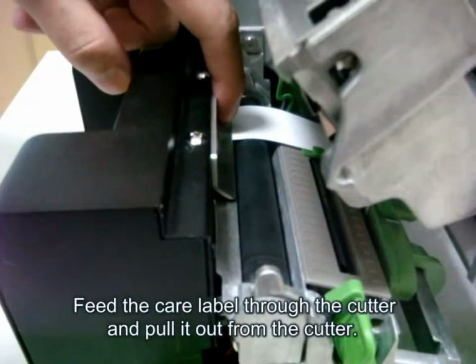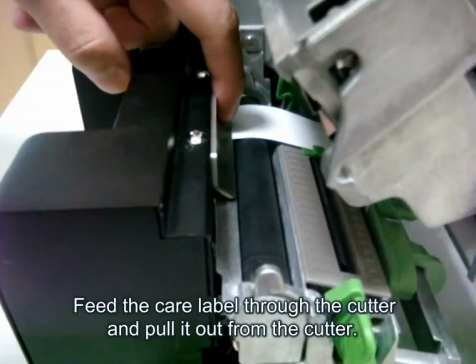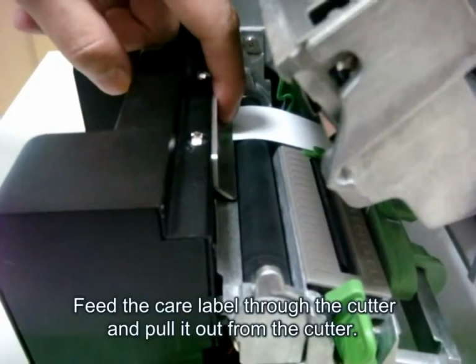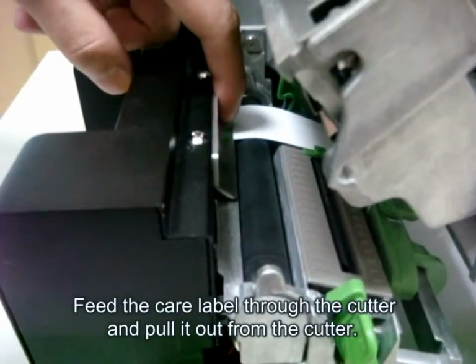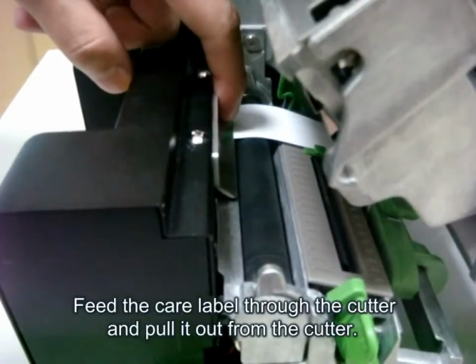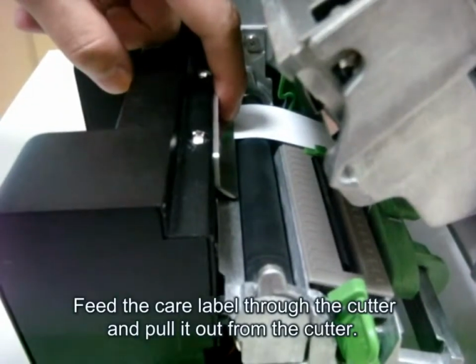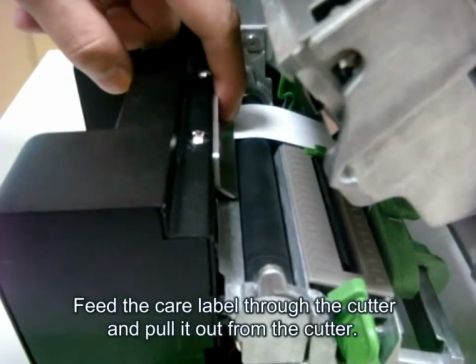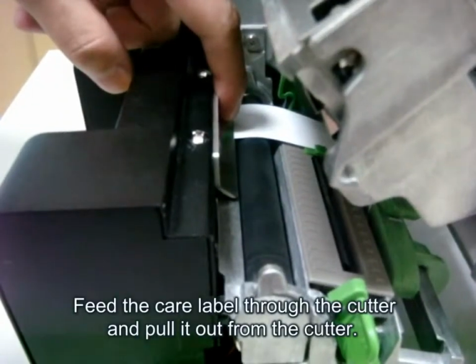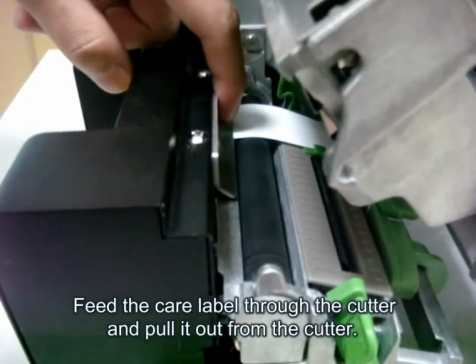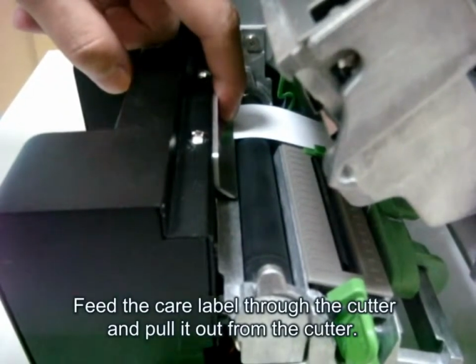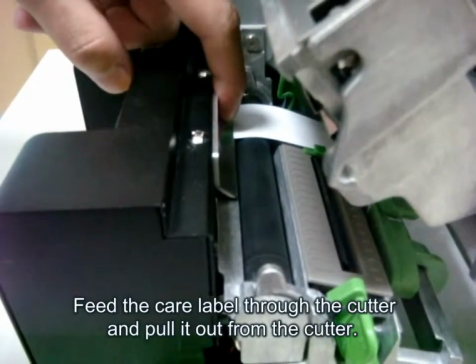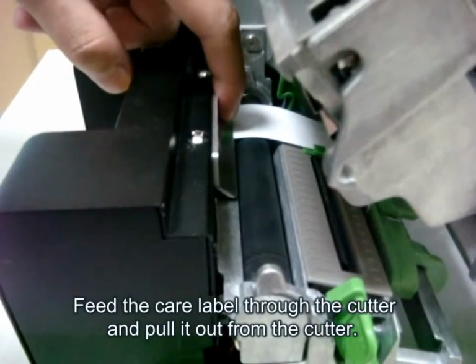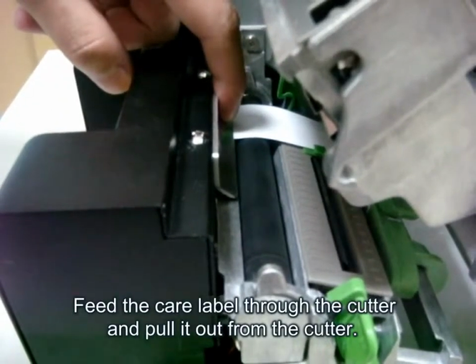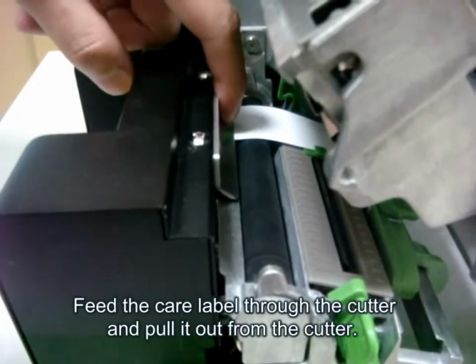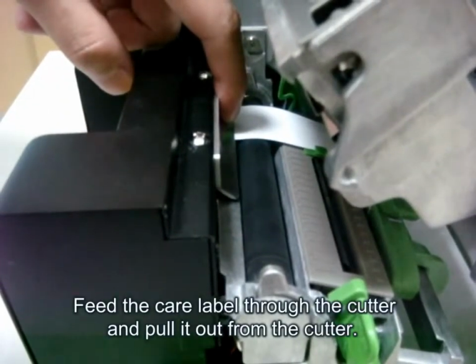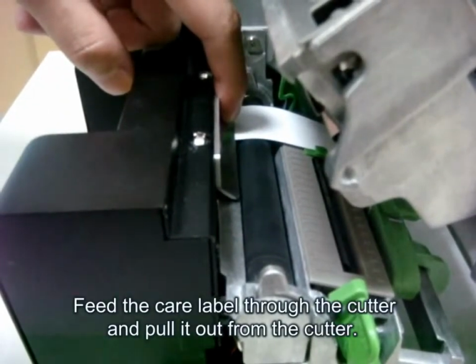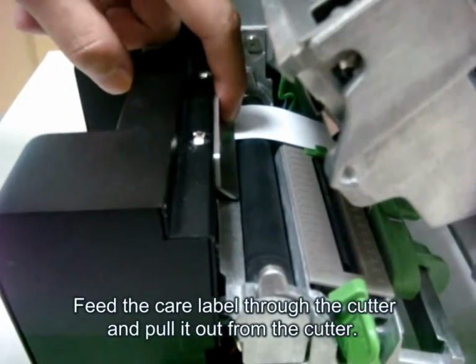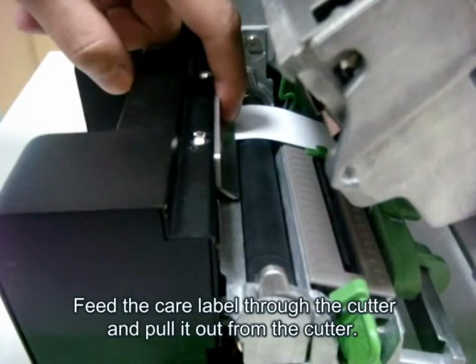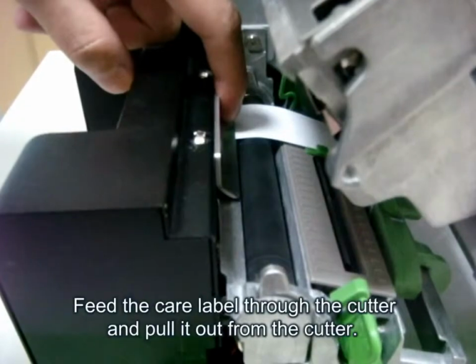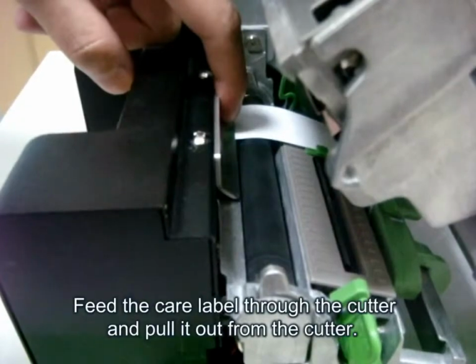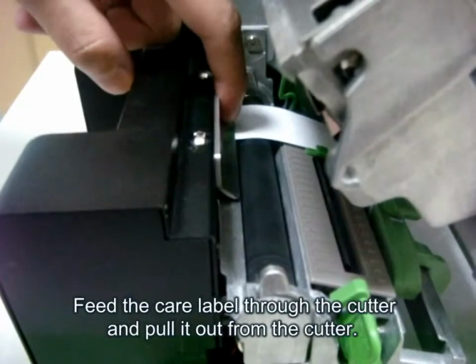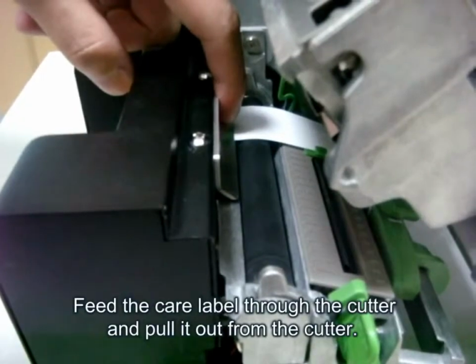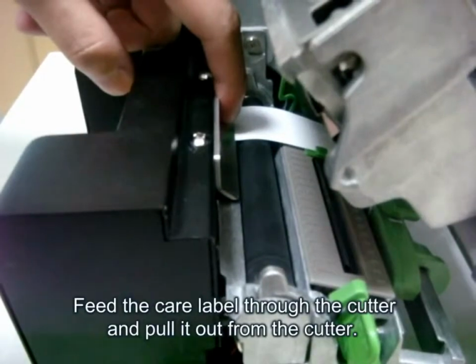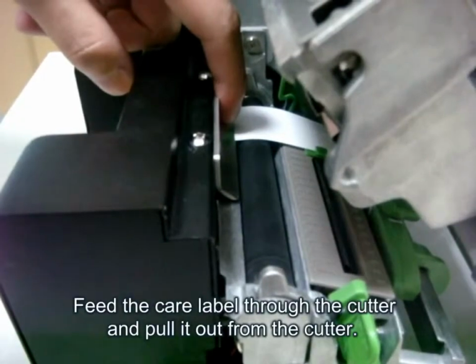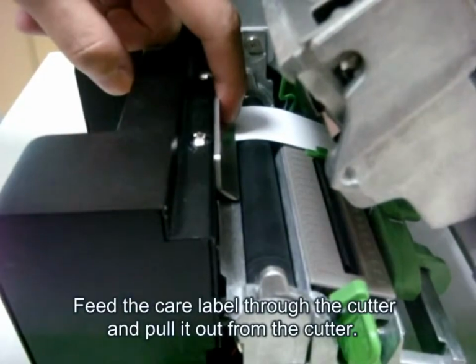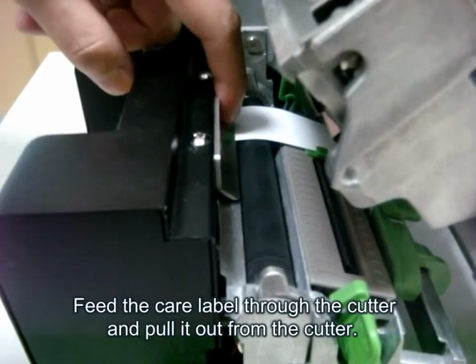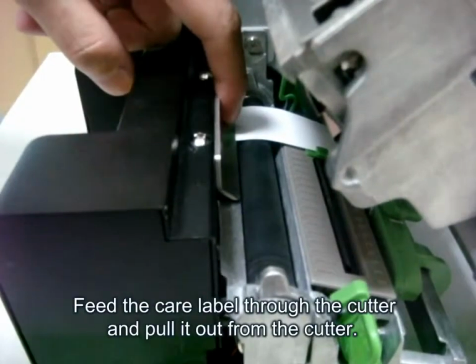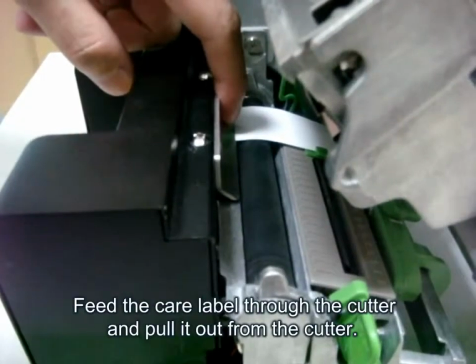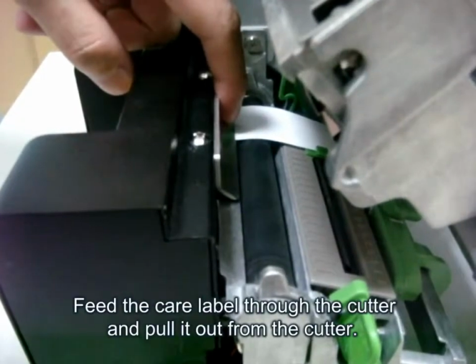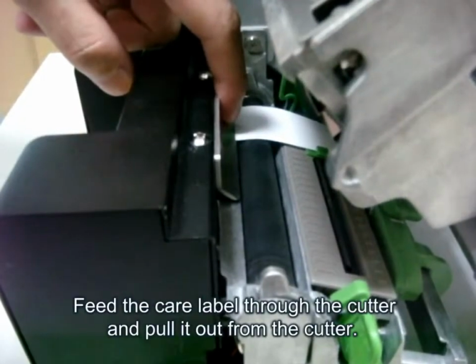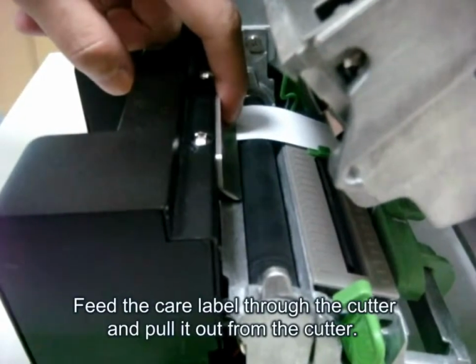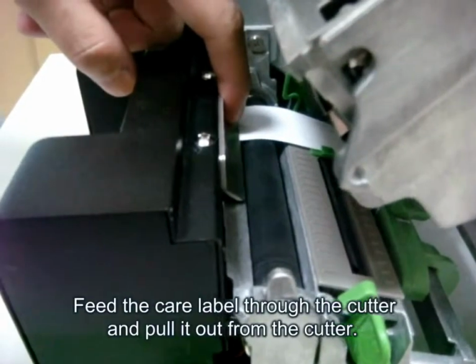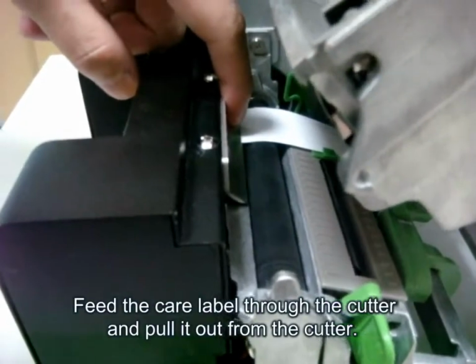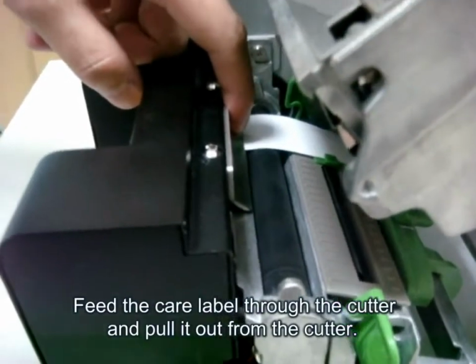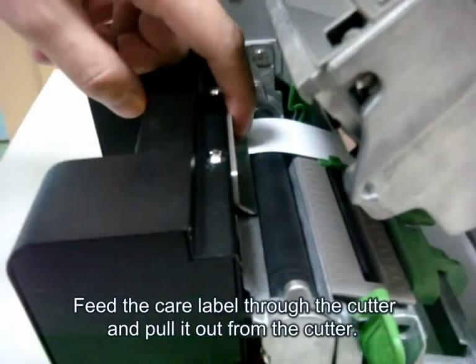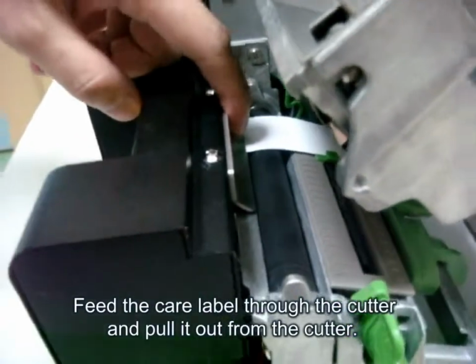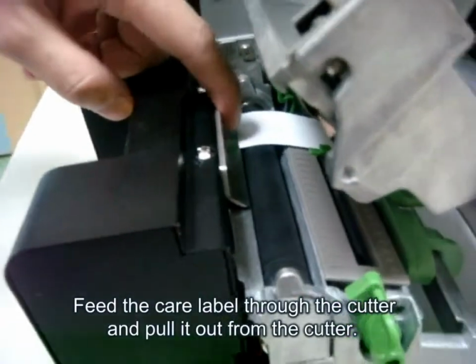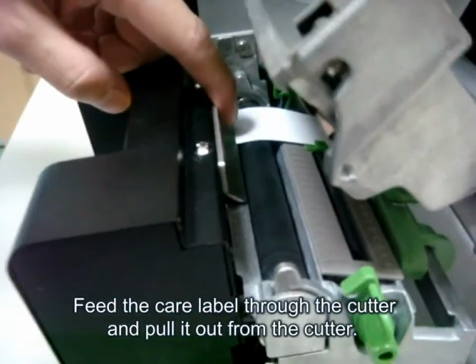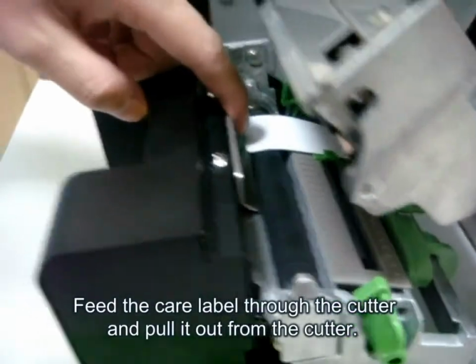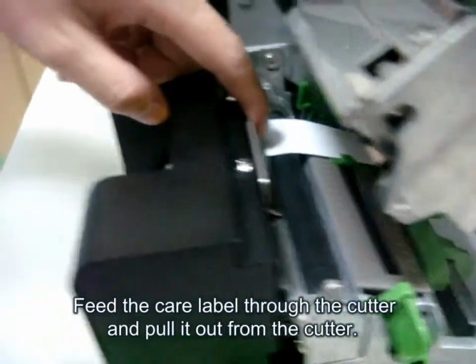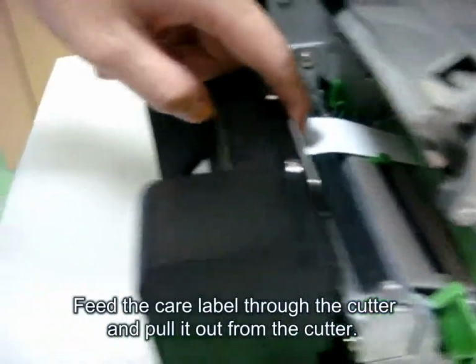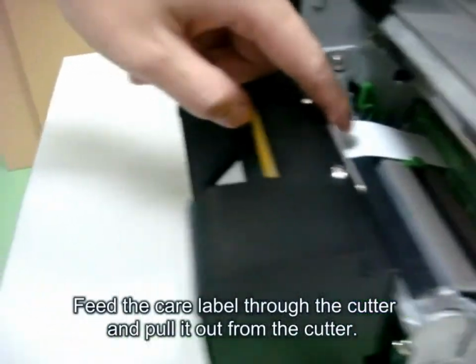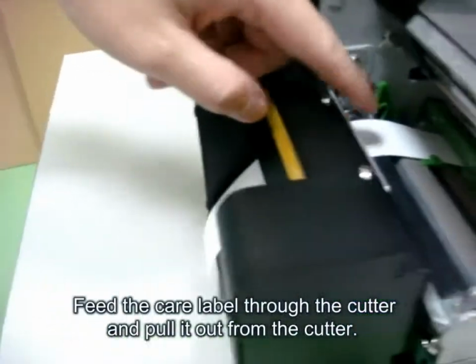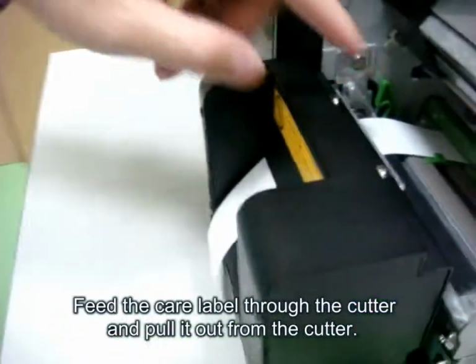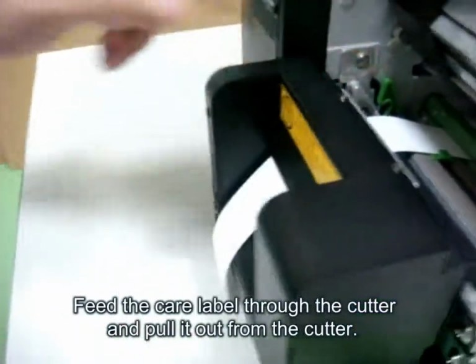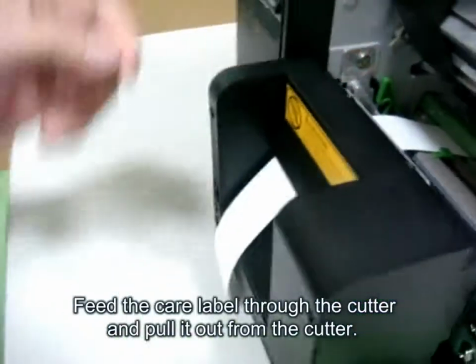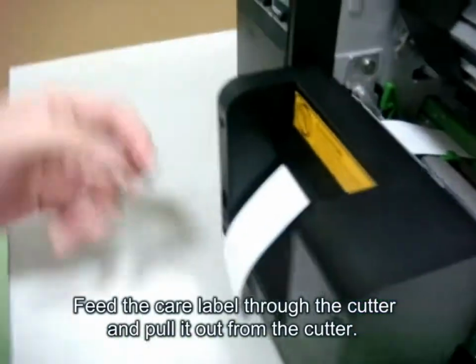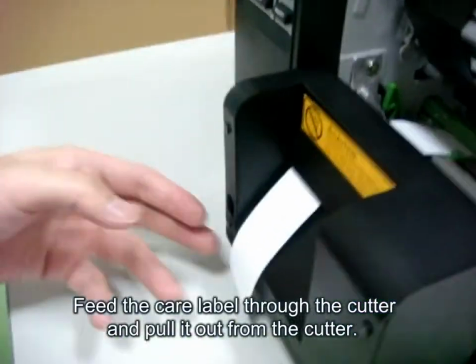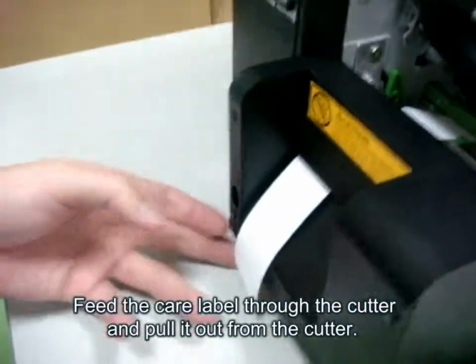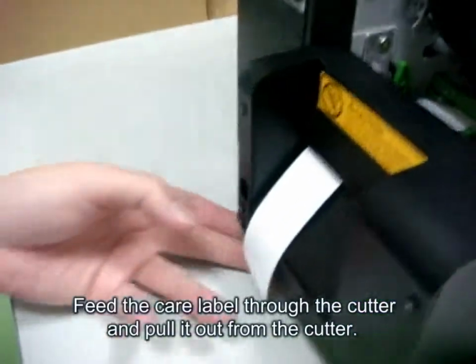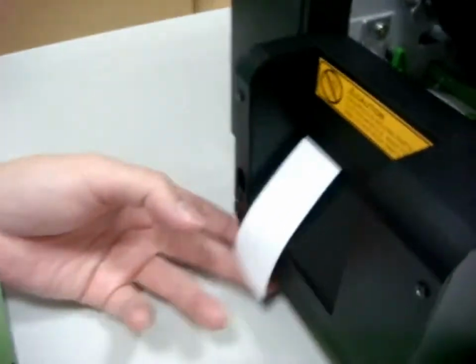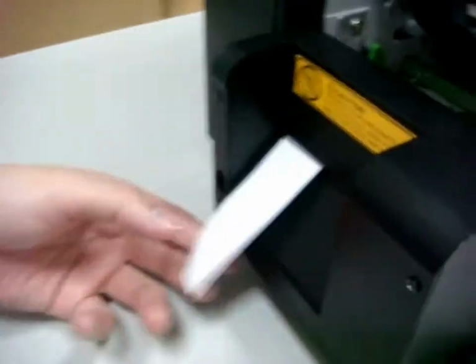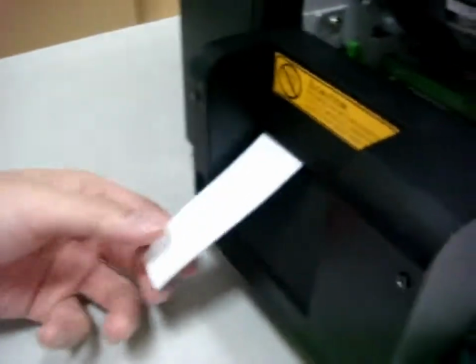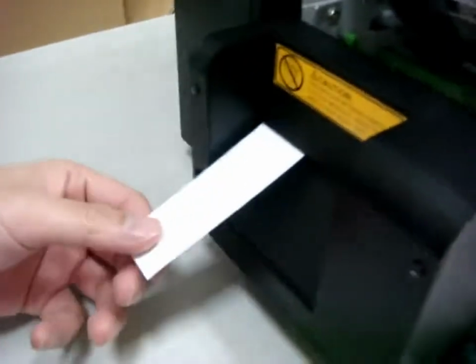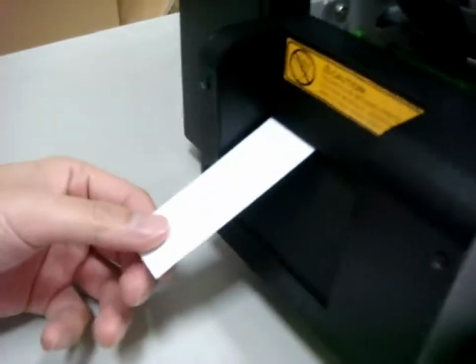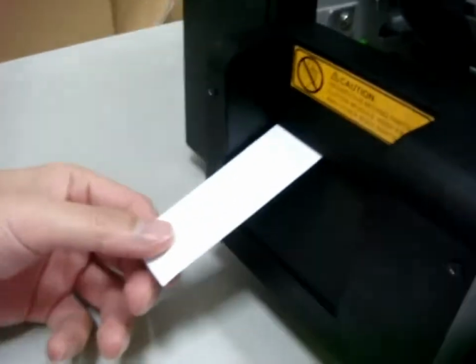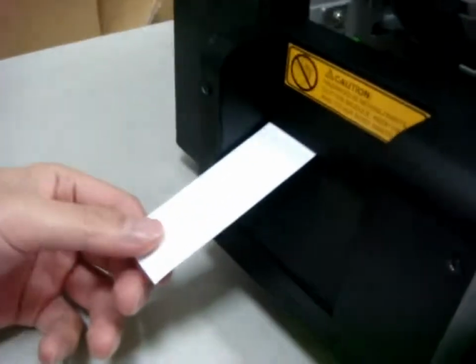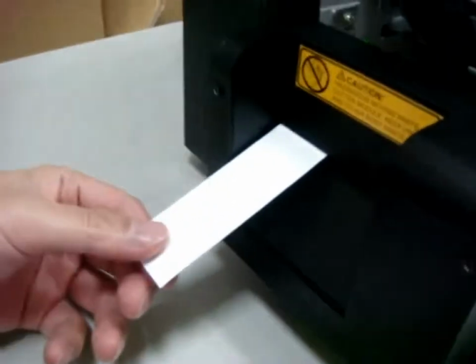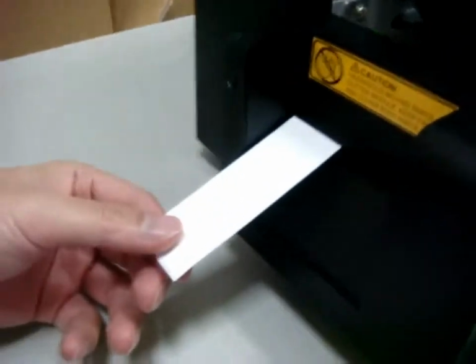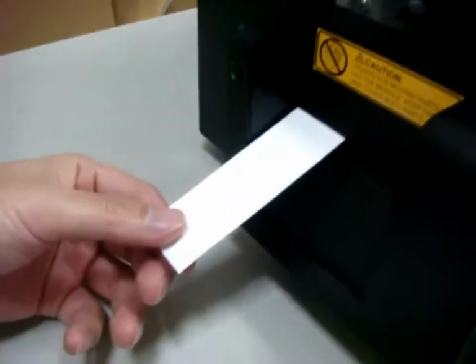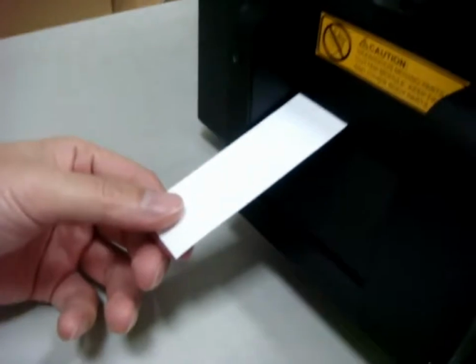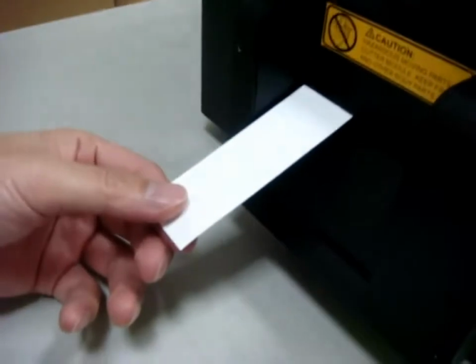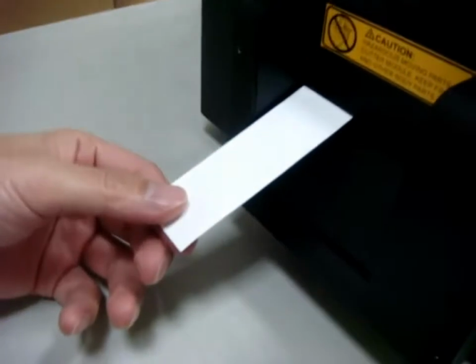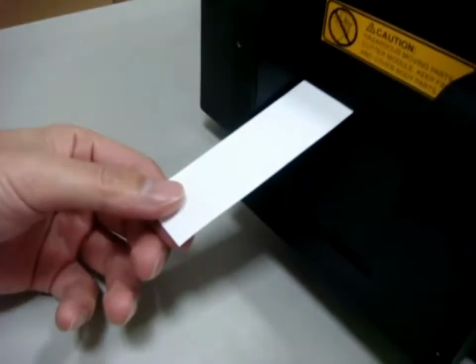Fifth, put the care label inside the cutter. And then pull it out from the cutter.